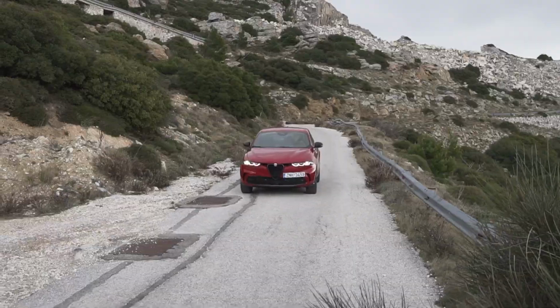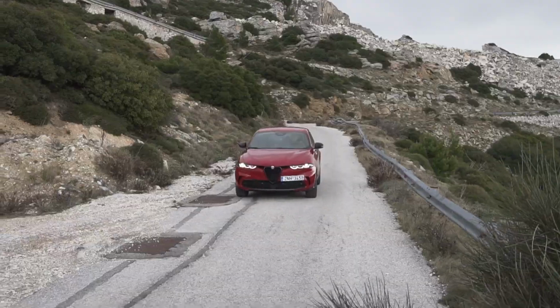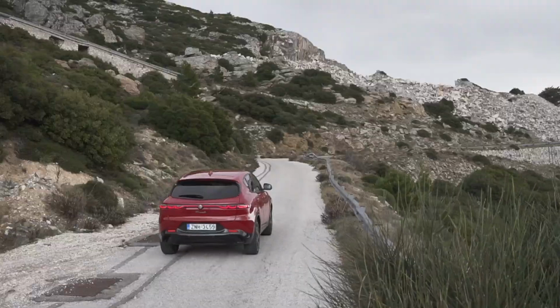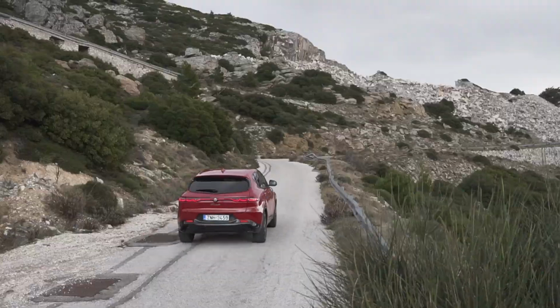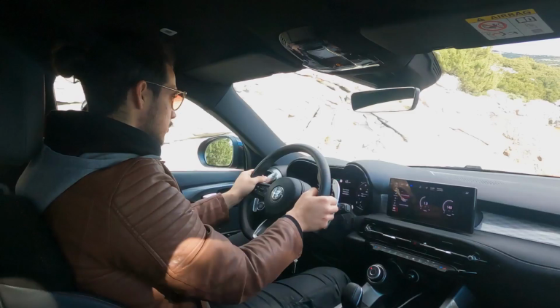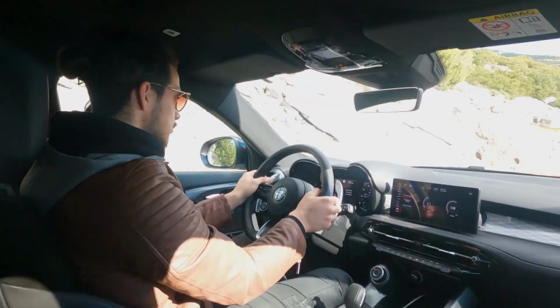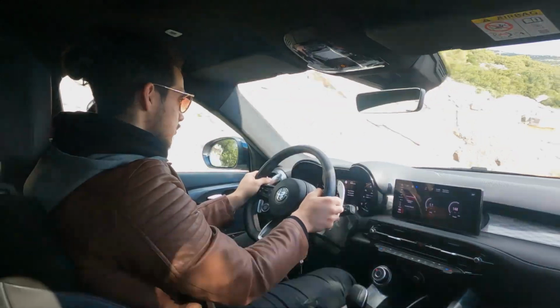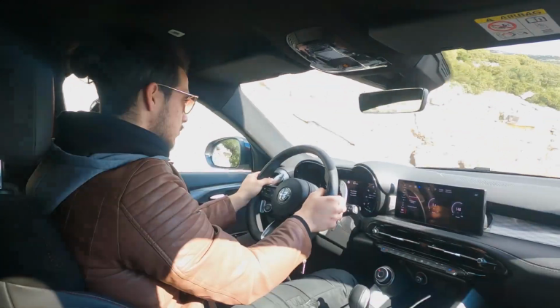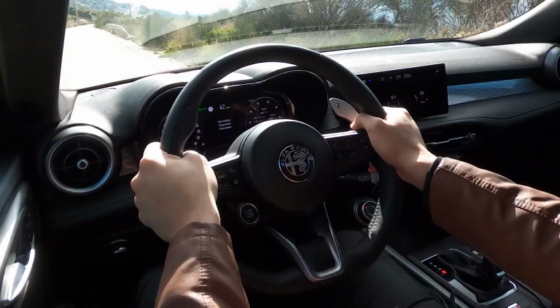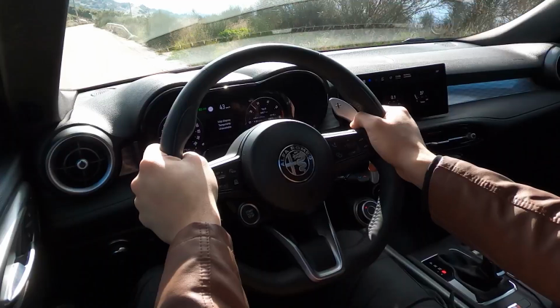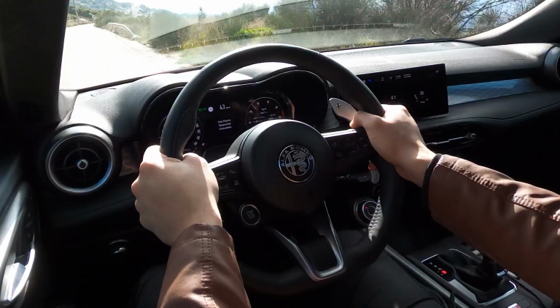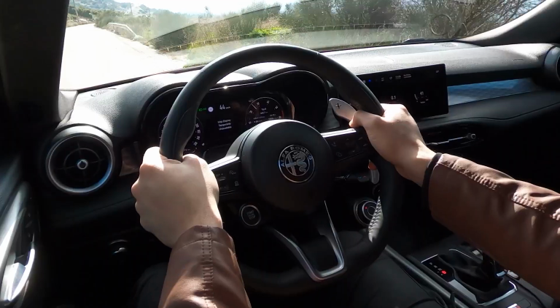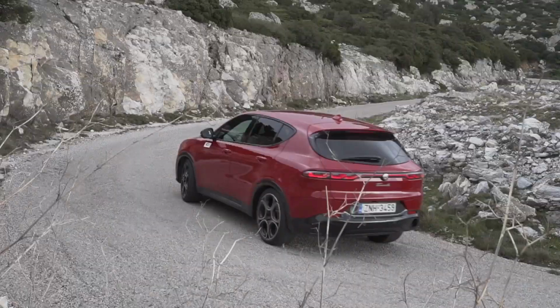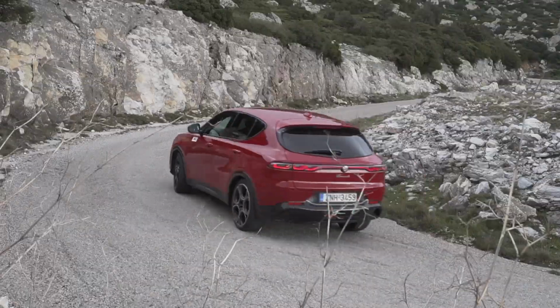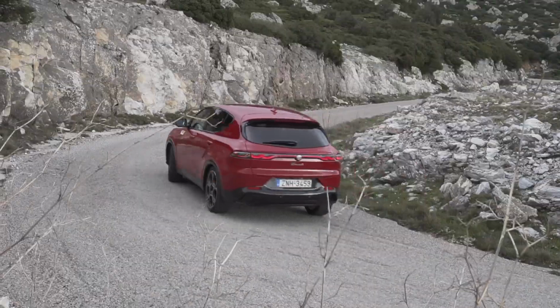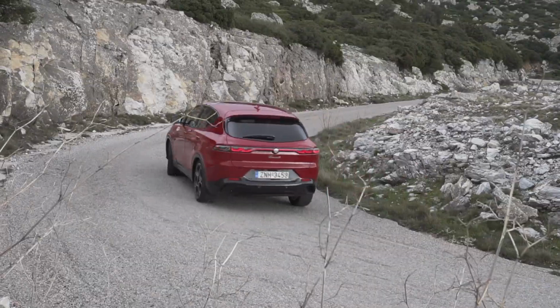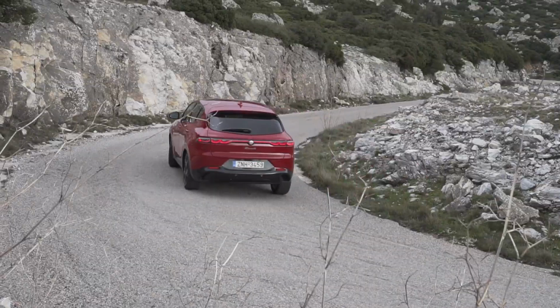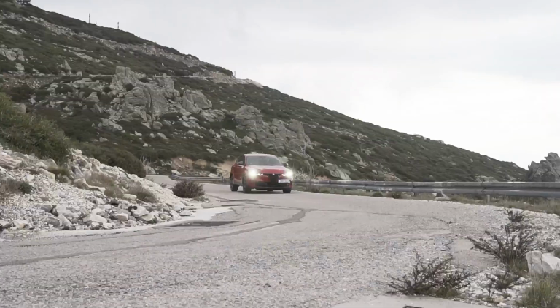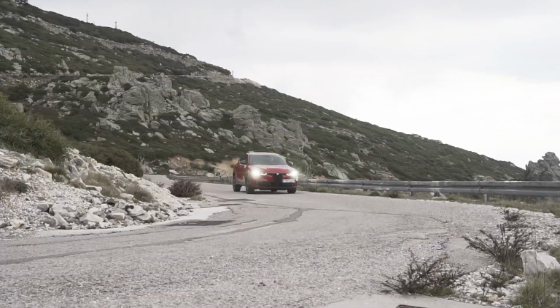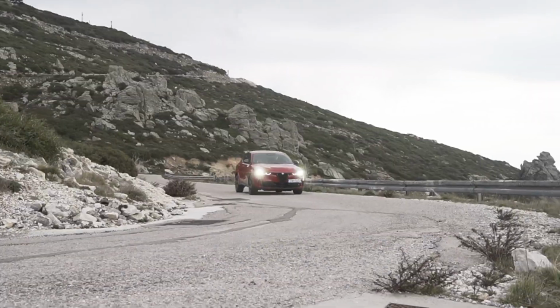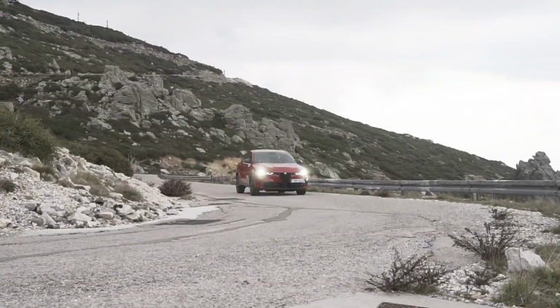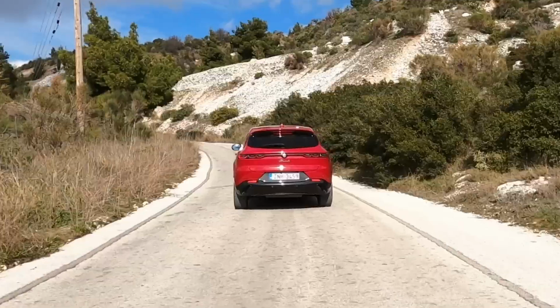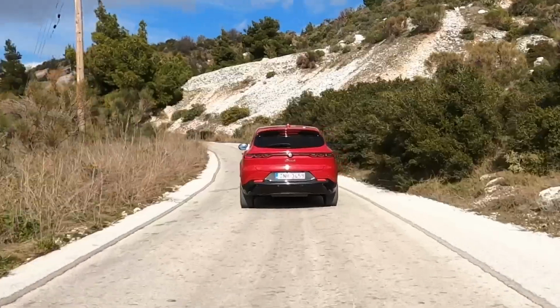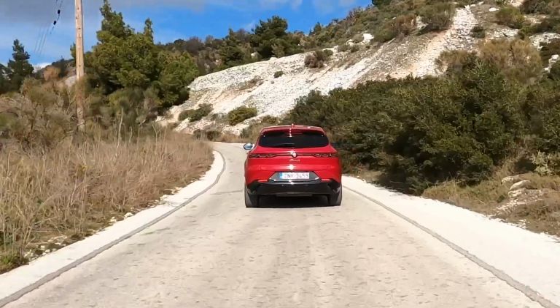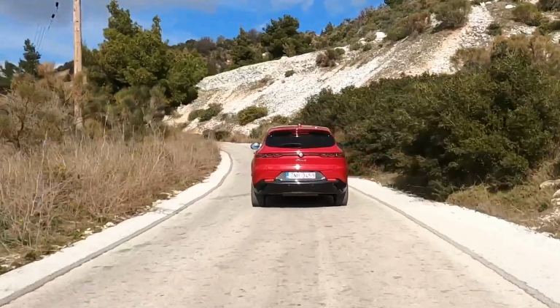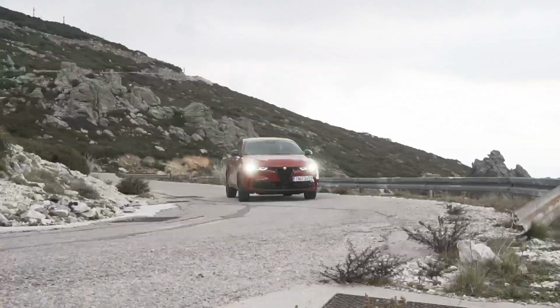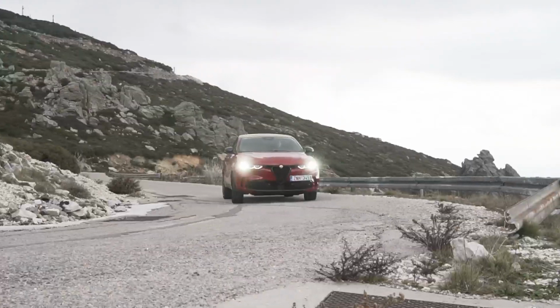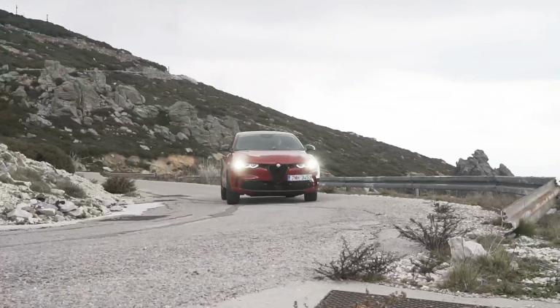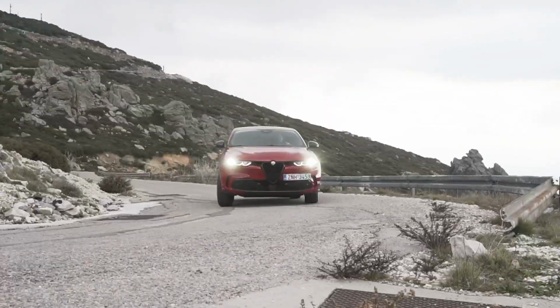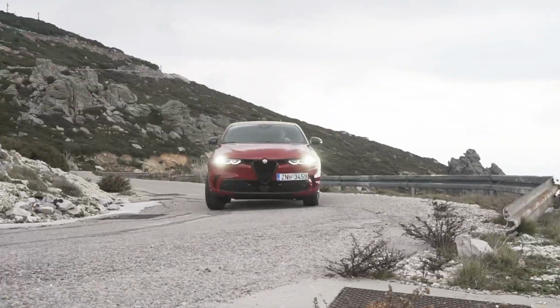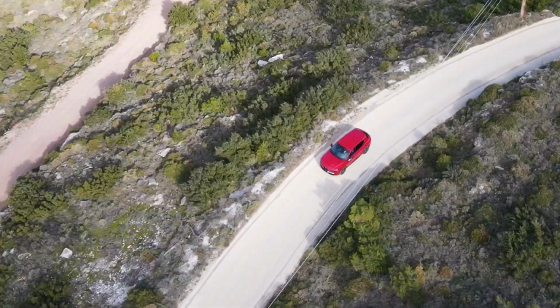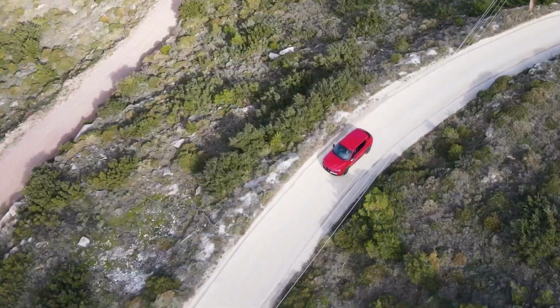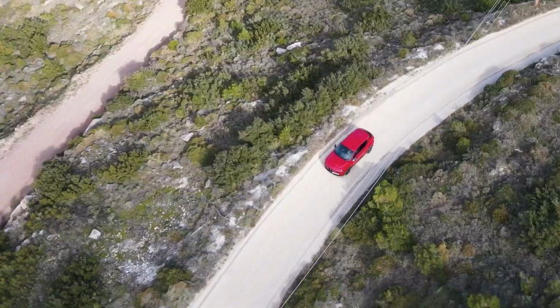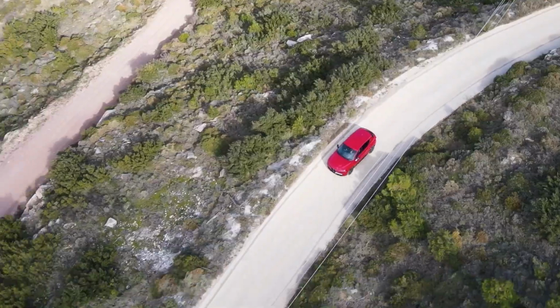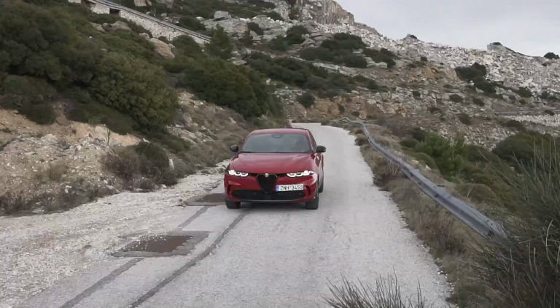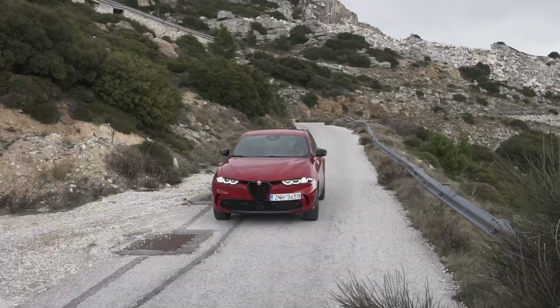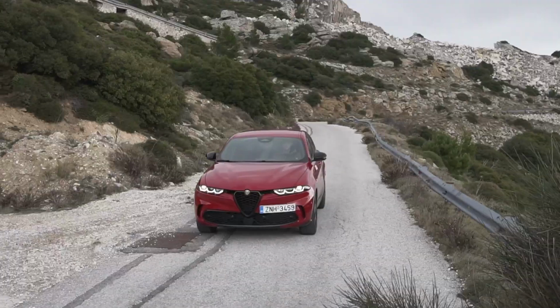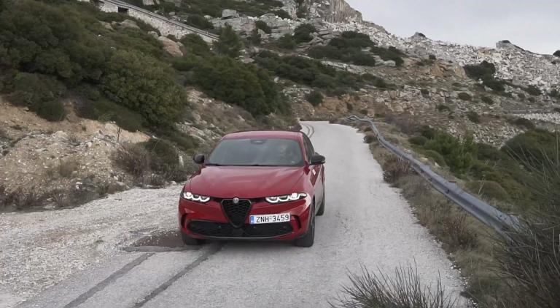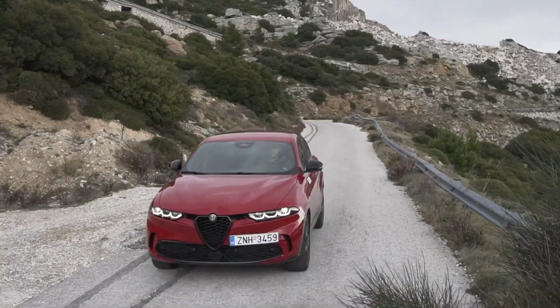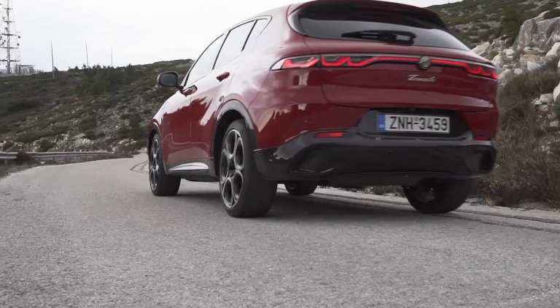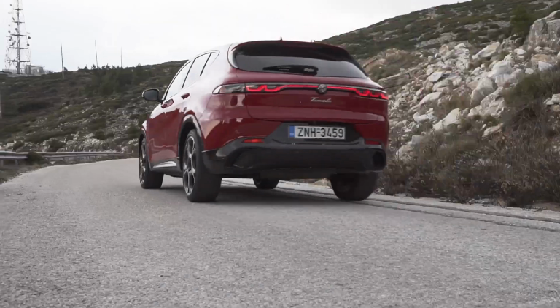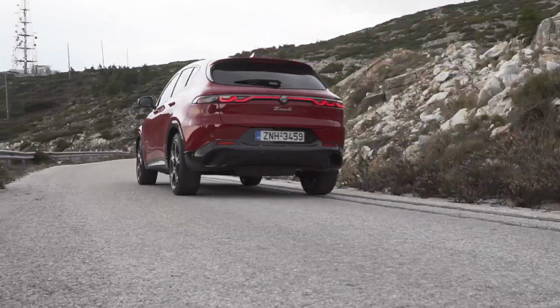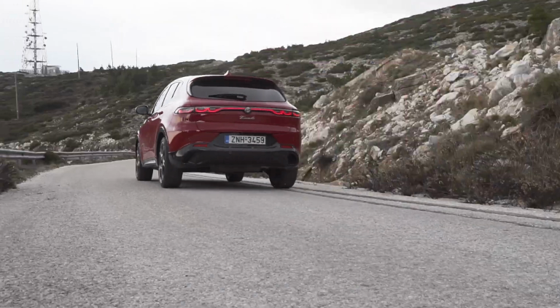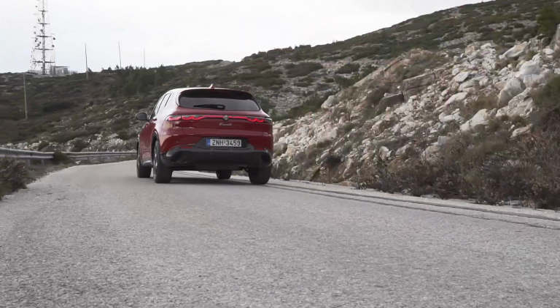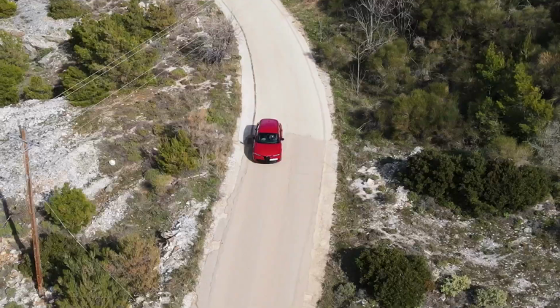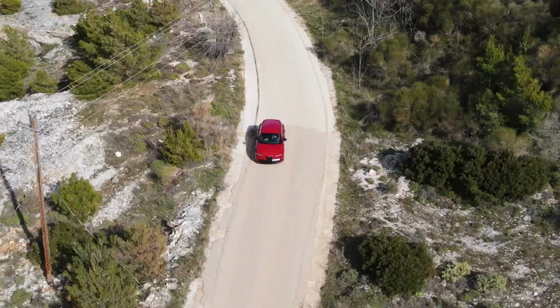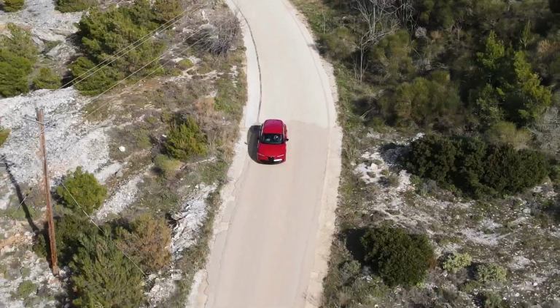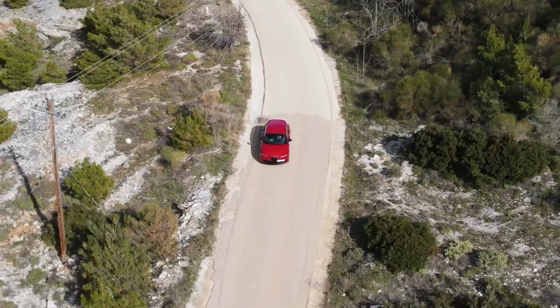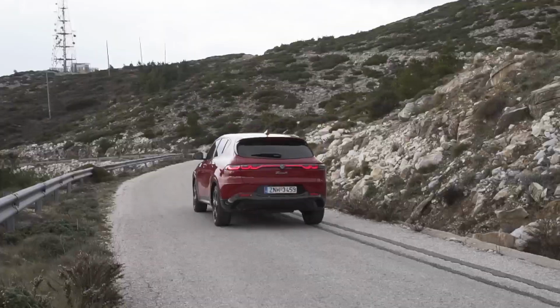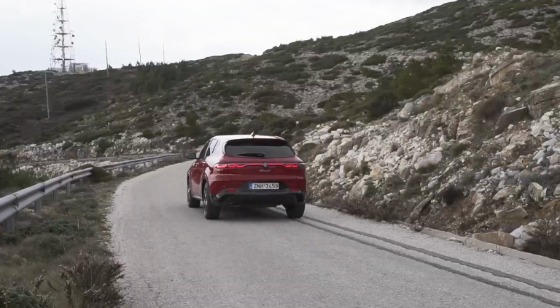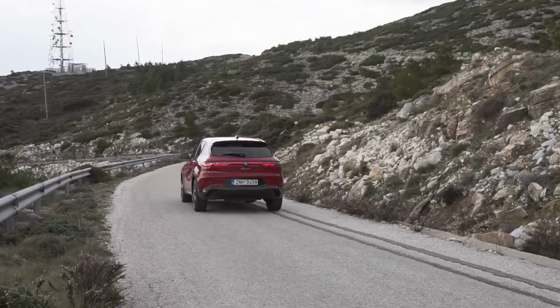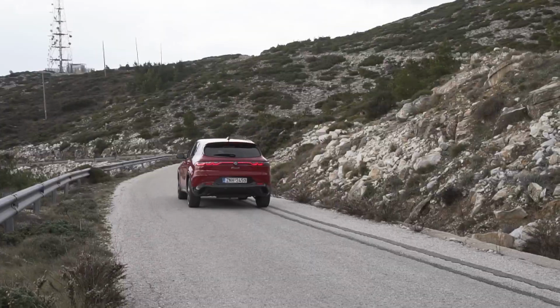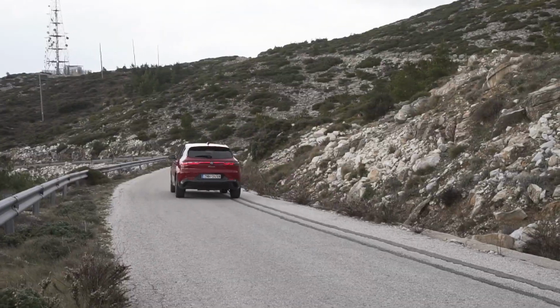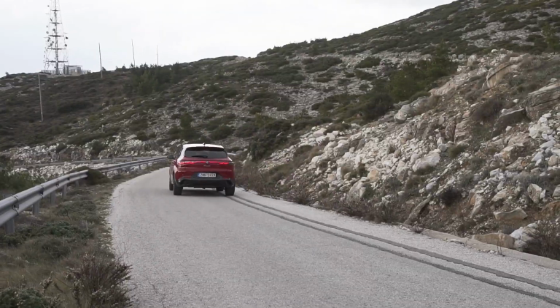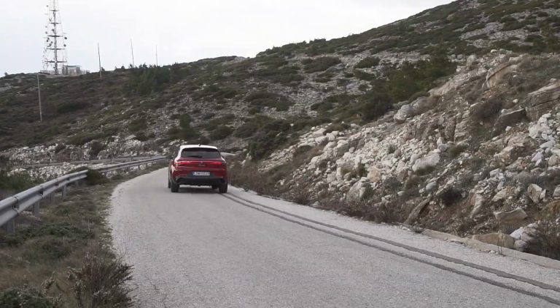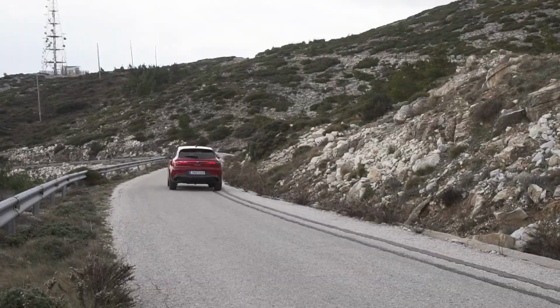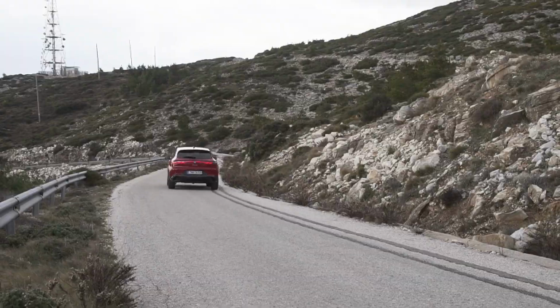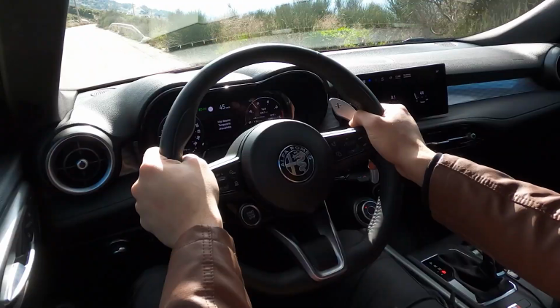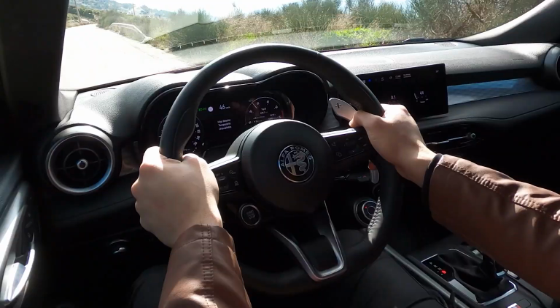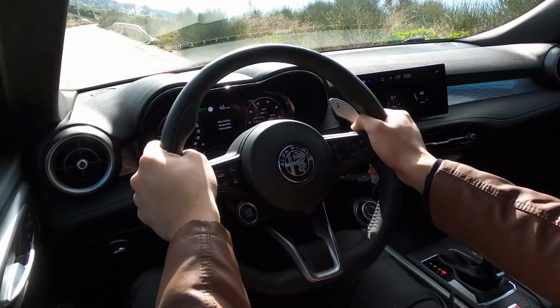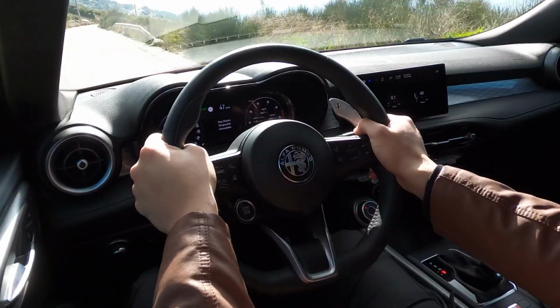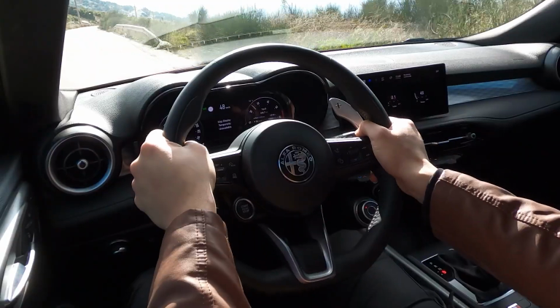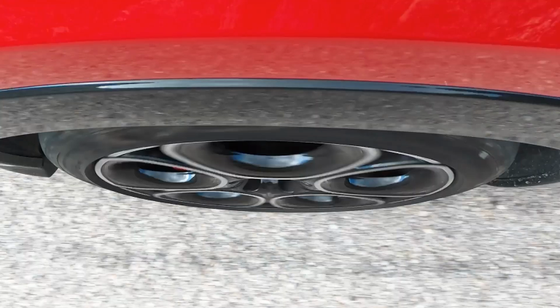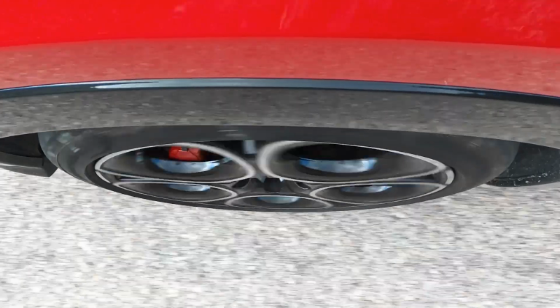In this case, the Alfa Romeo starts at €38,792 for the variant with 130 horsepower.